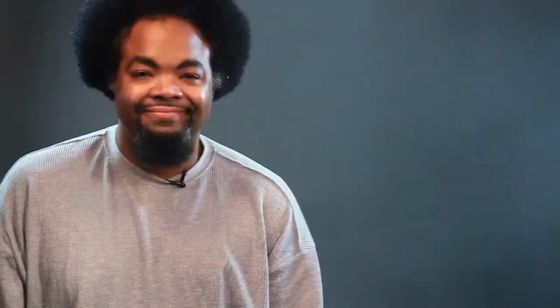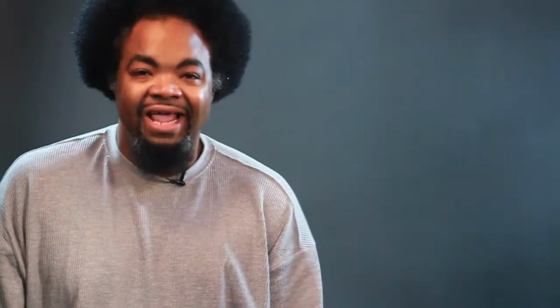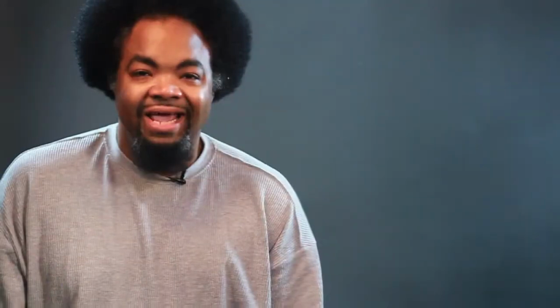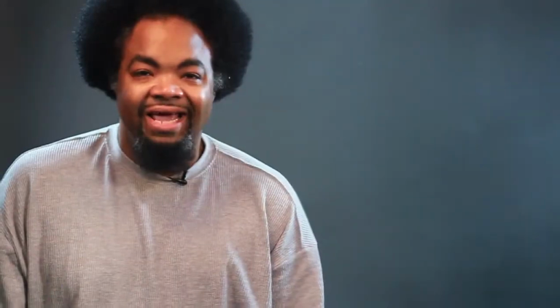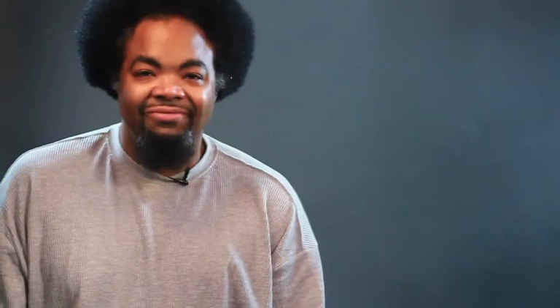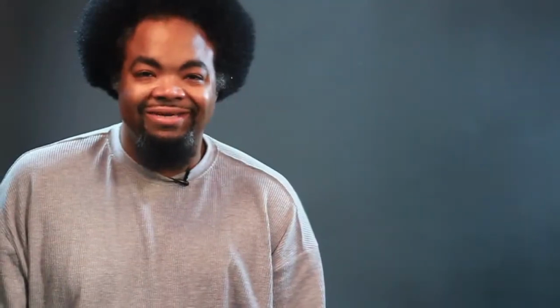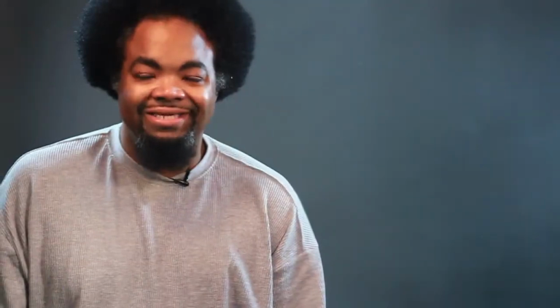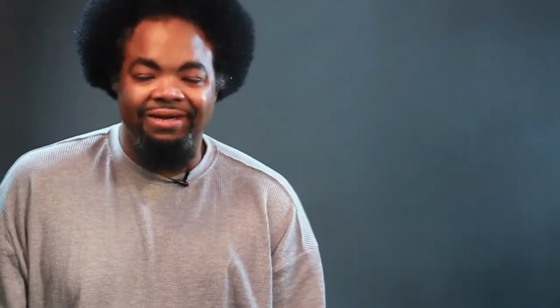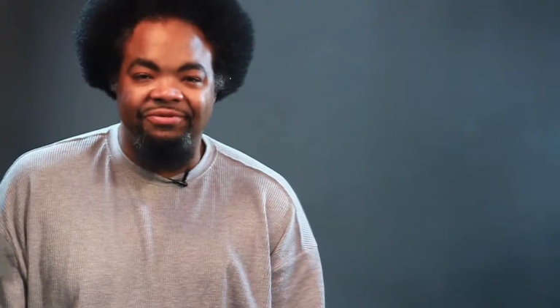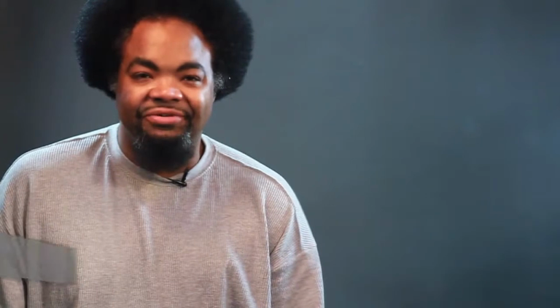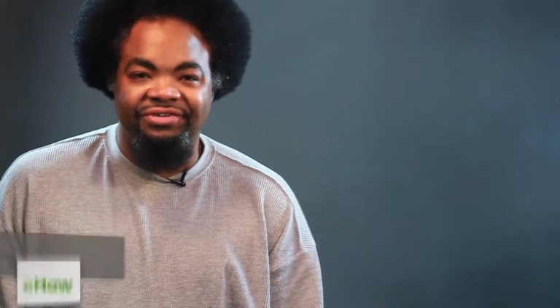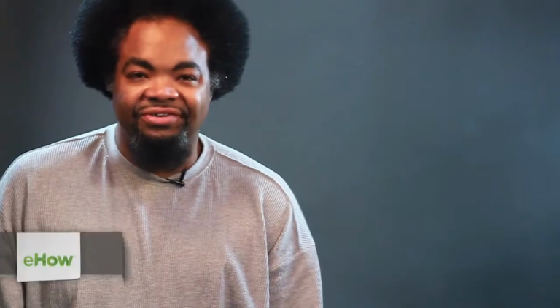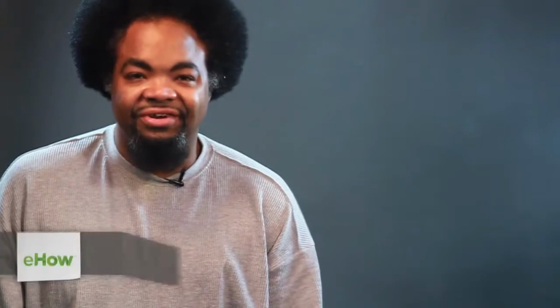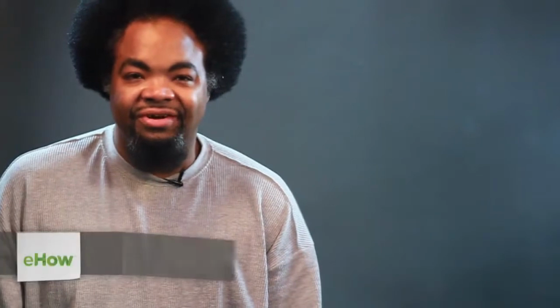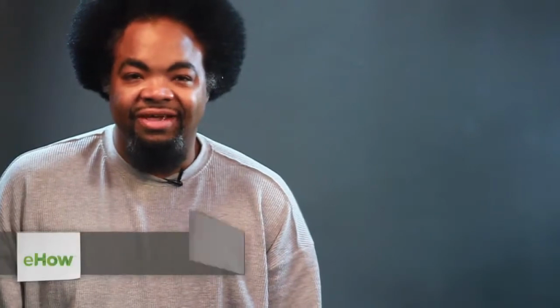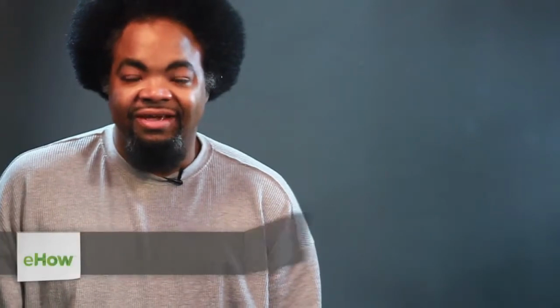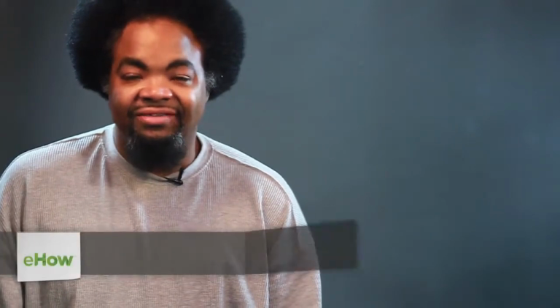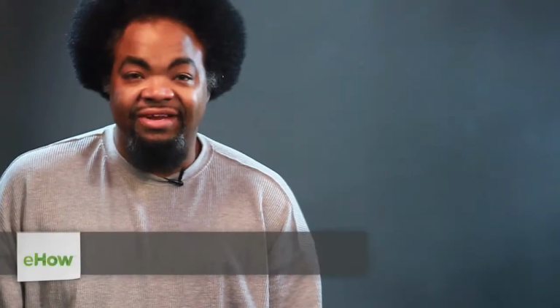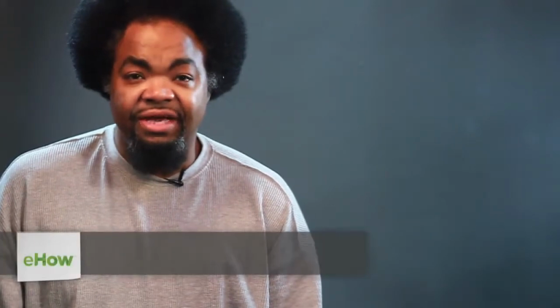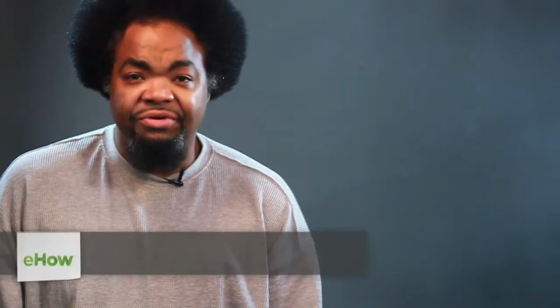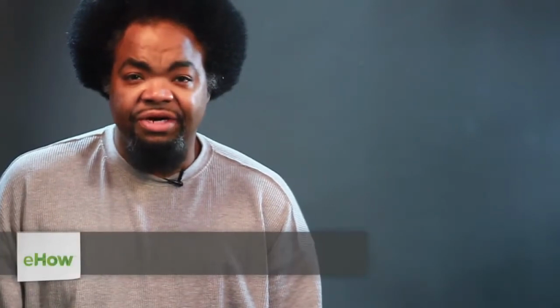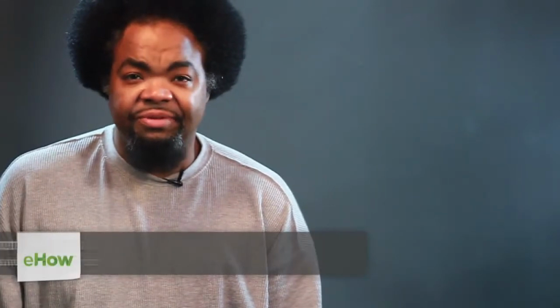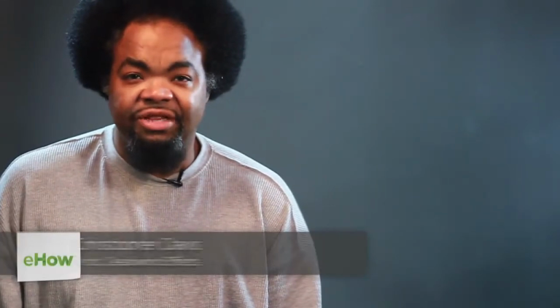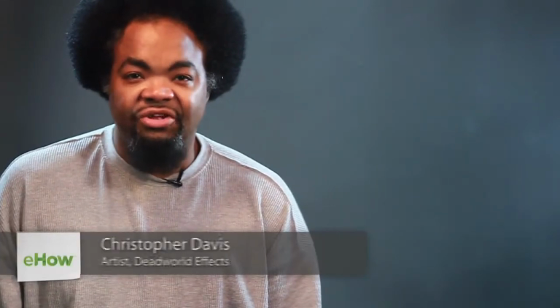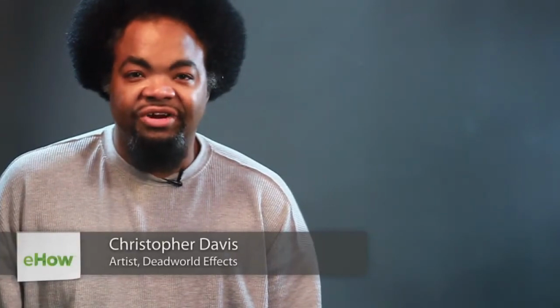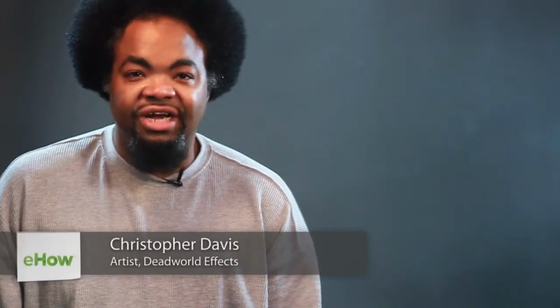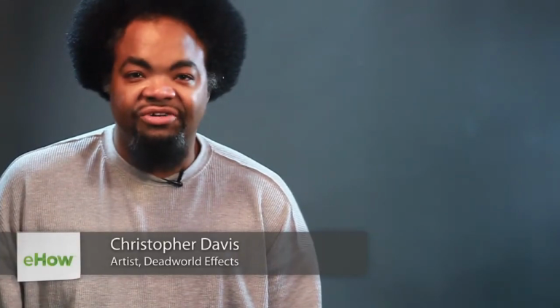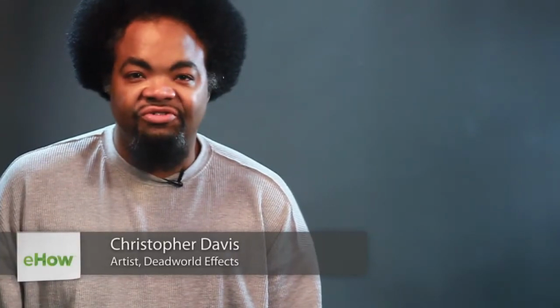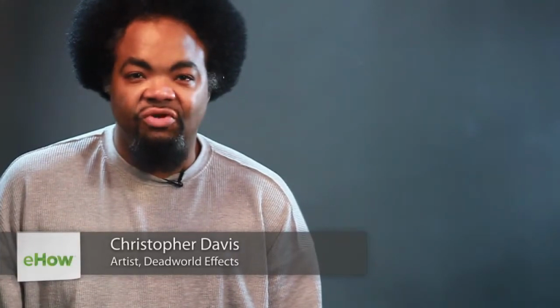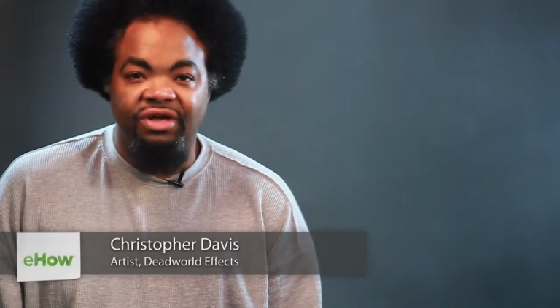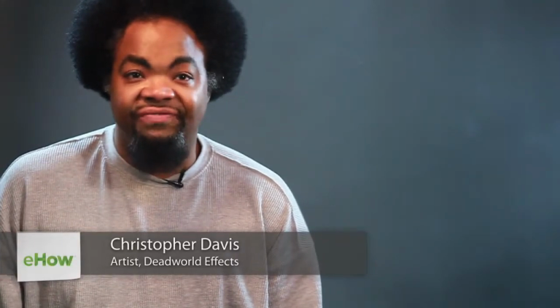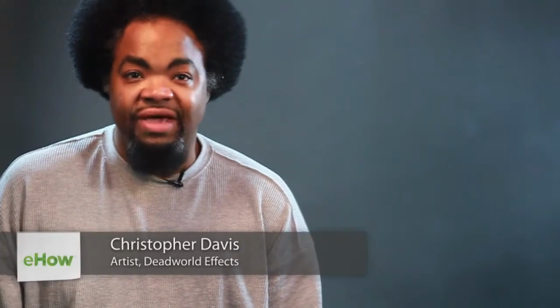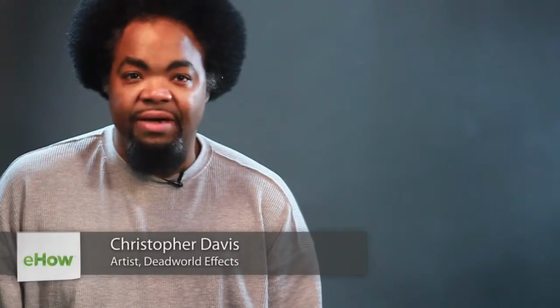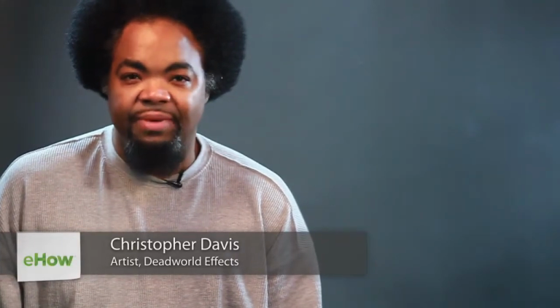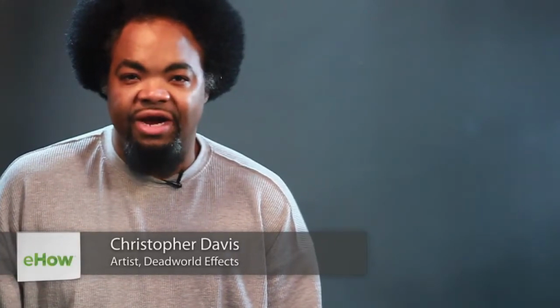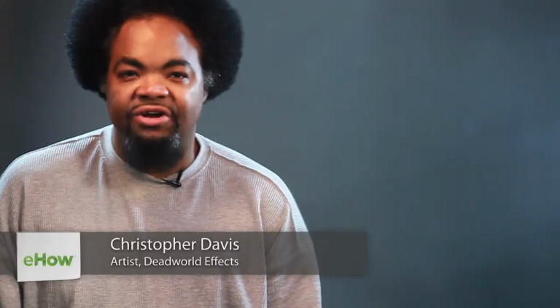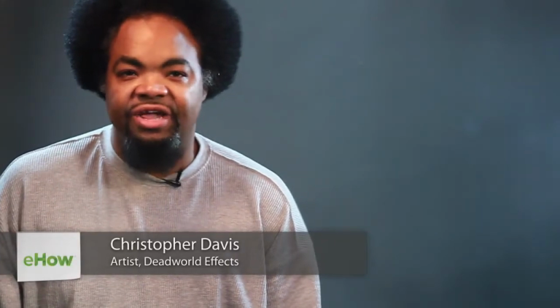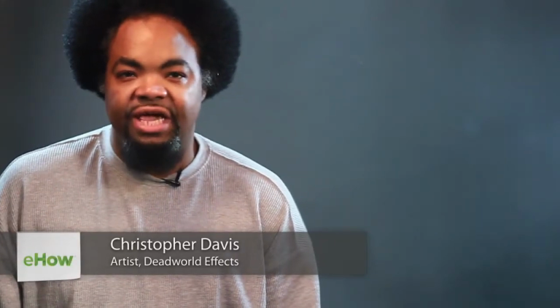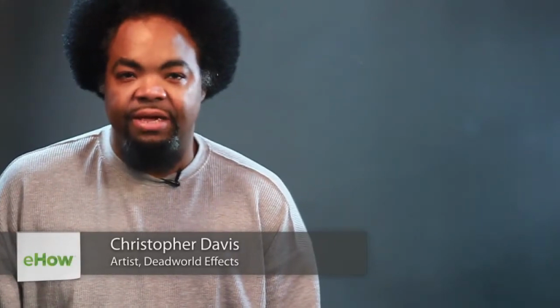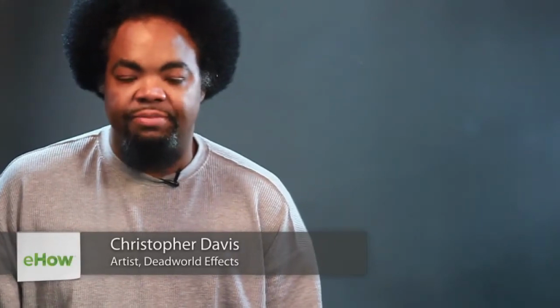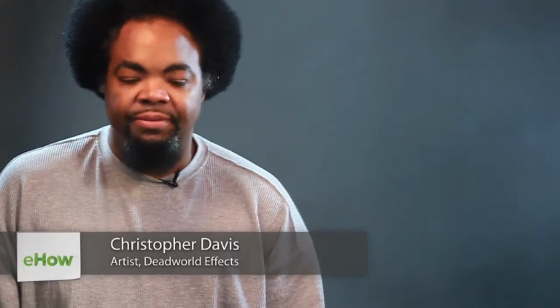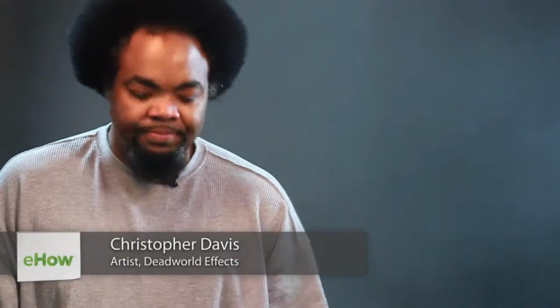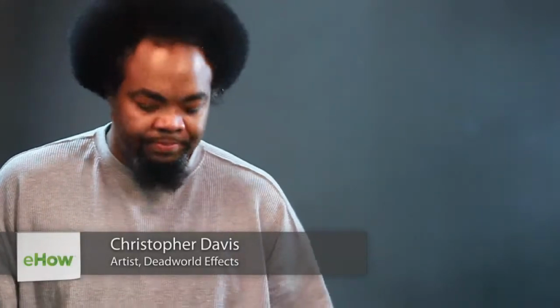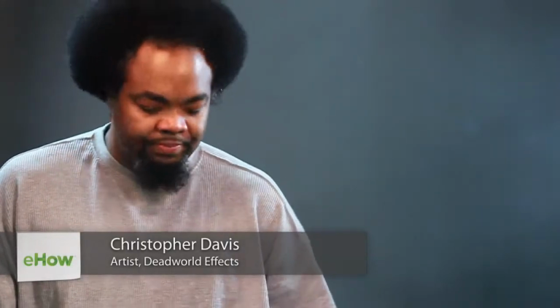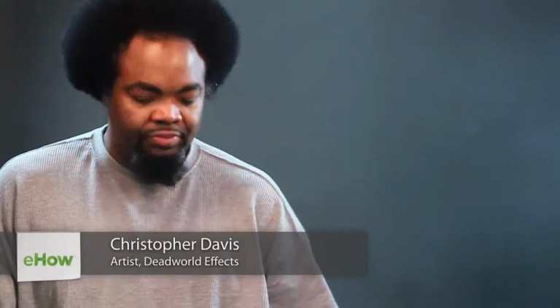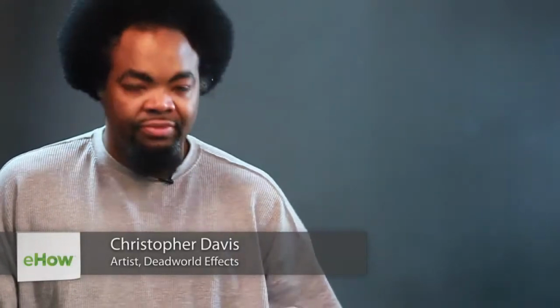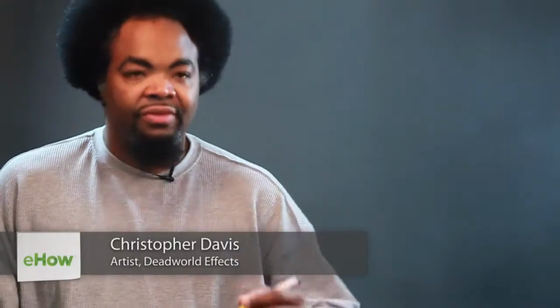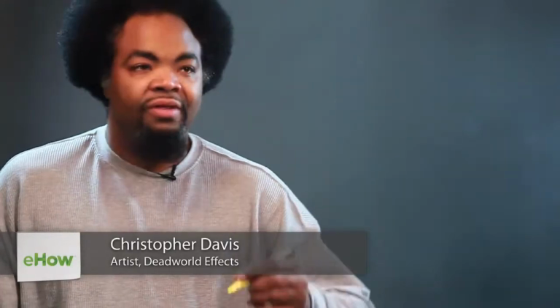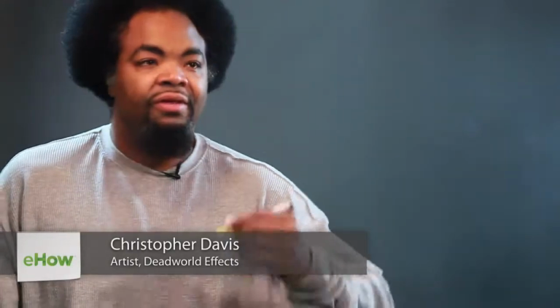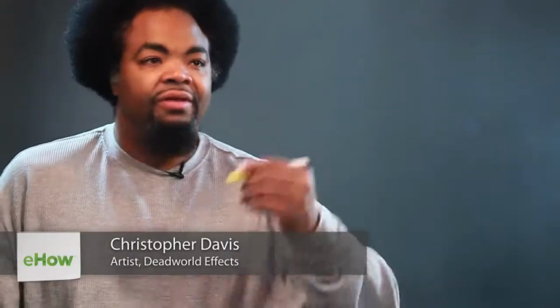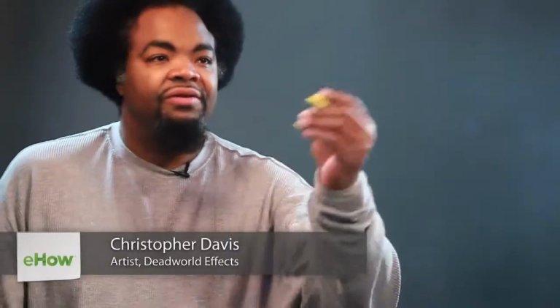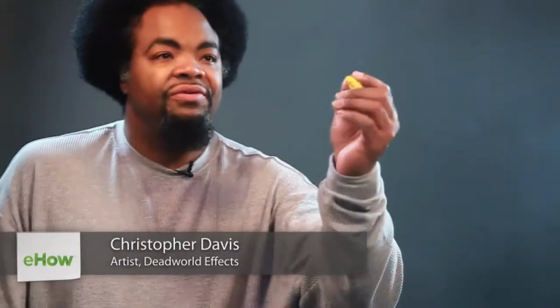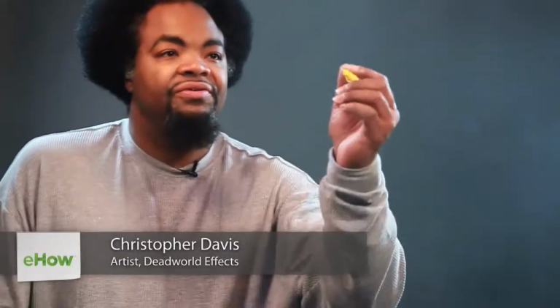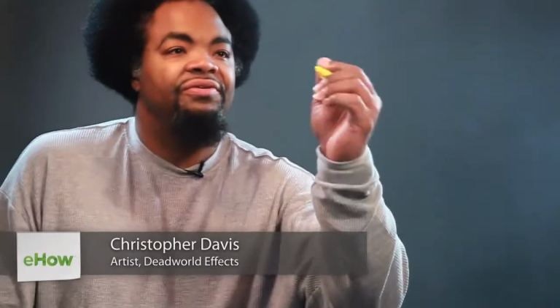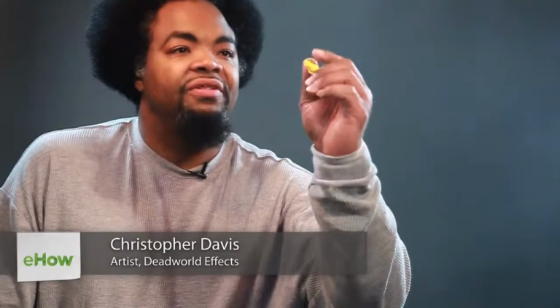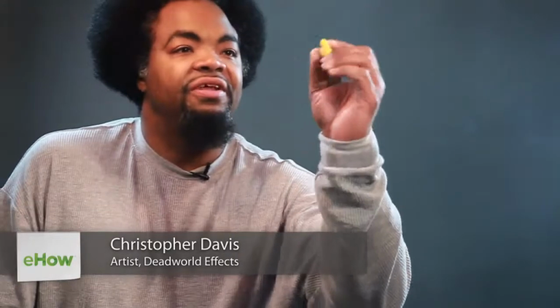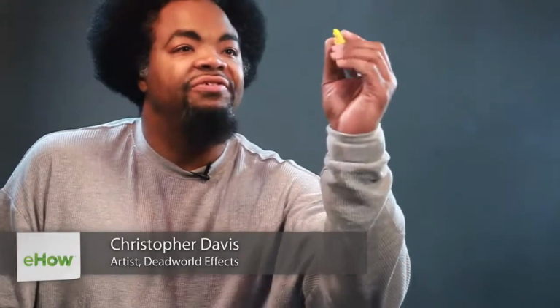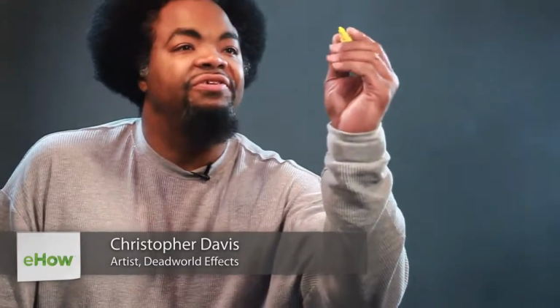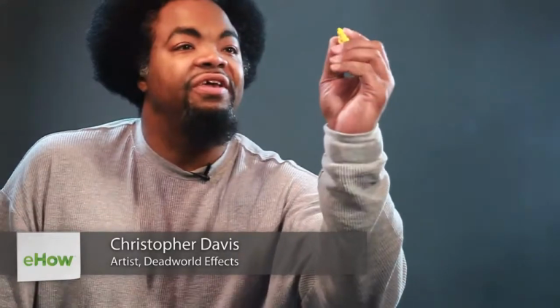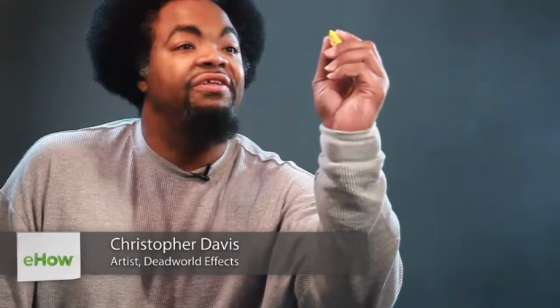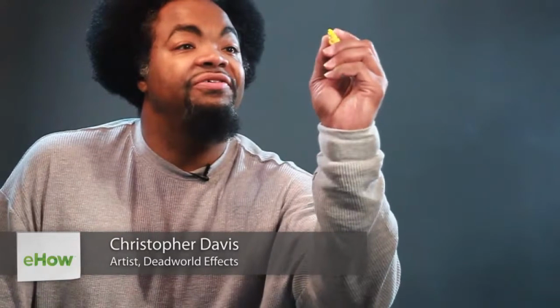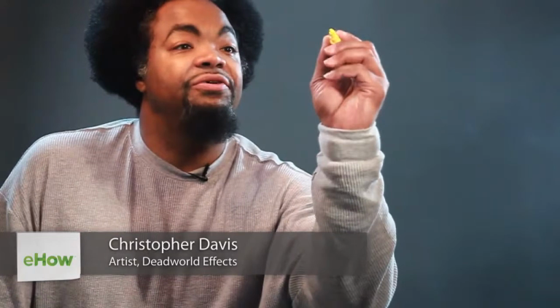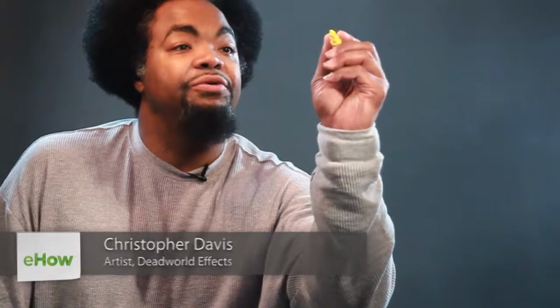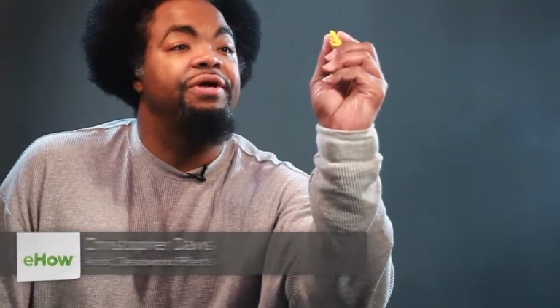Hey, what's up? Chris here, and today we're going to be learning how to draw a vampire cape. Let's get to it.